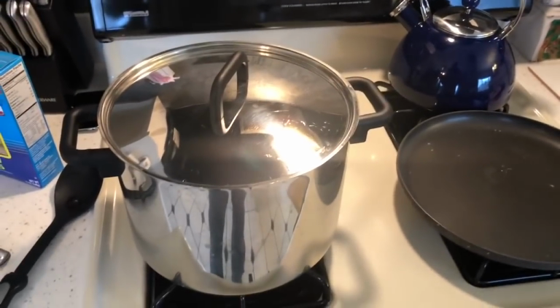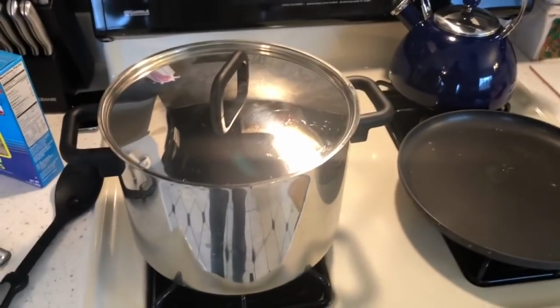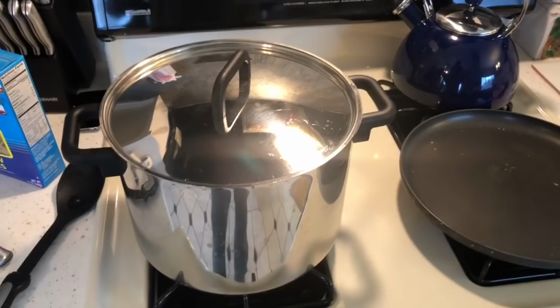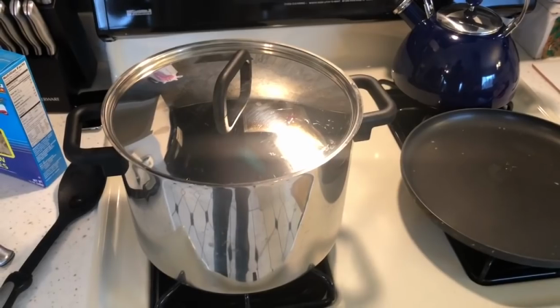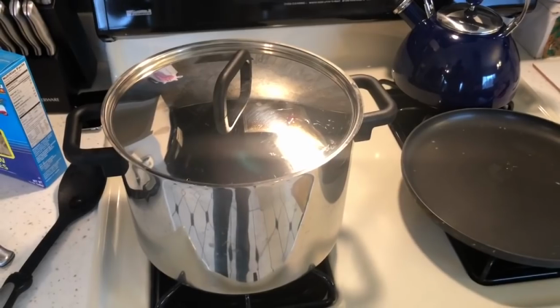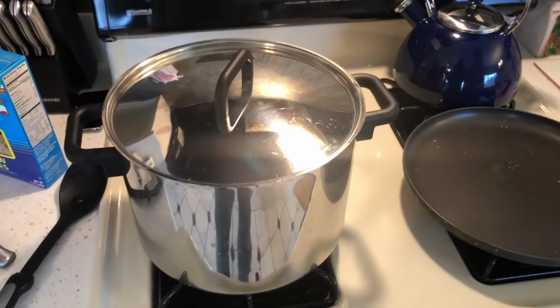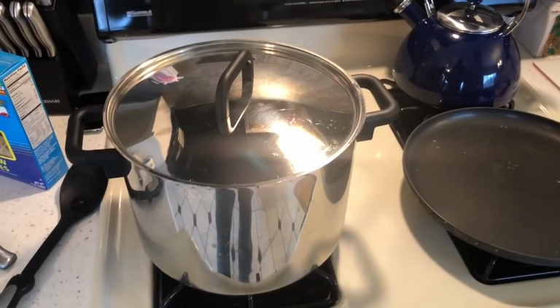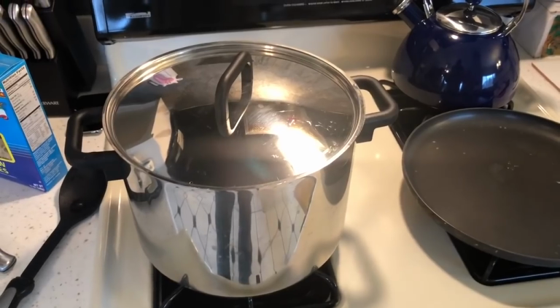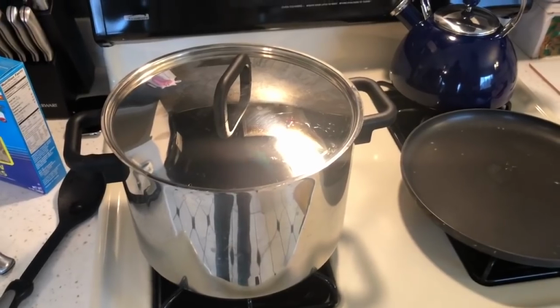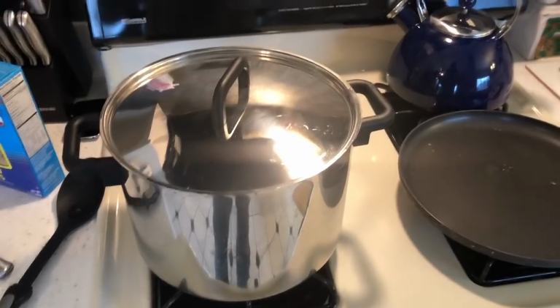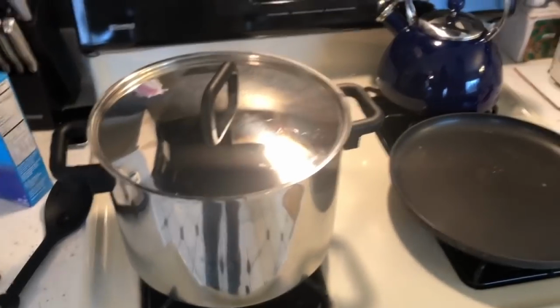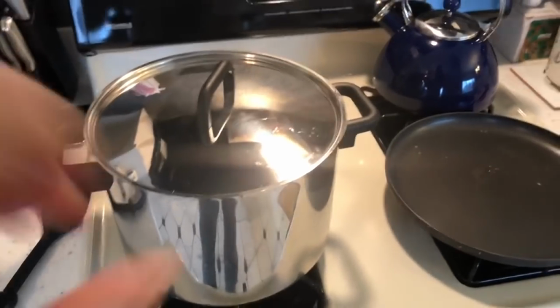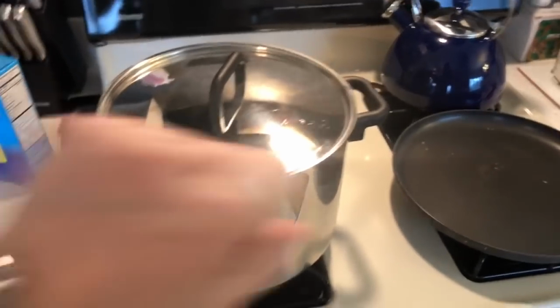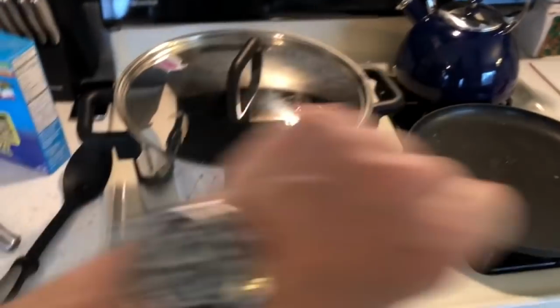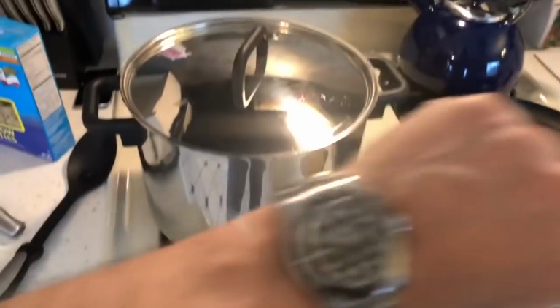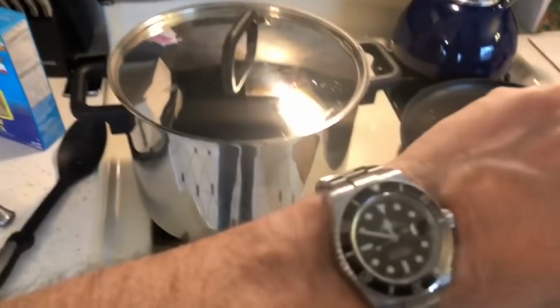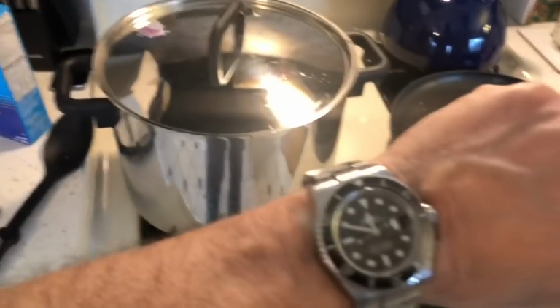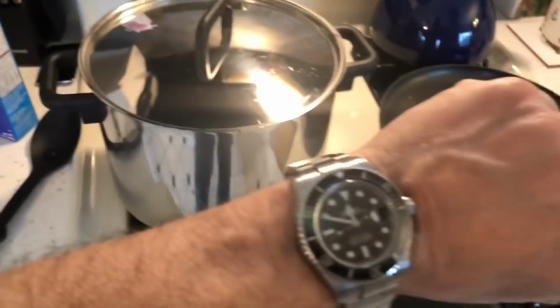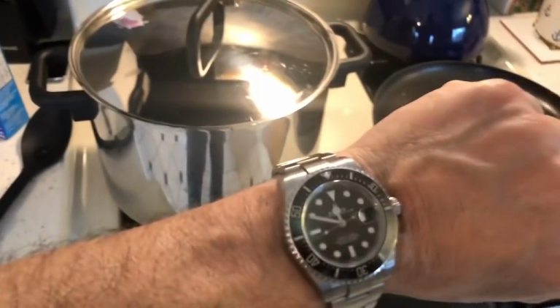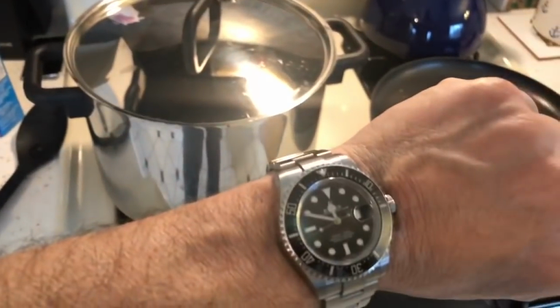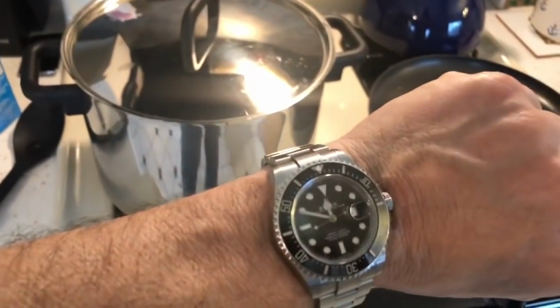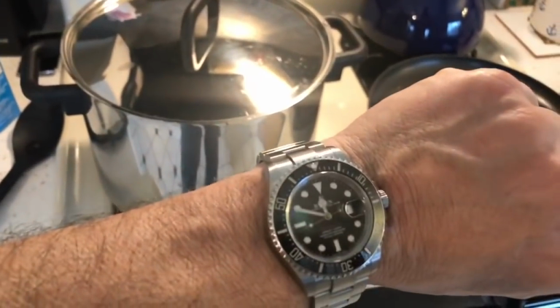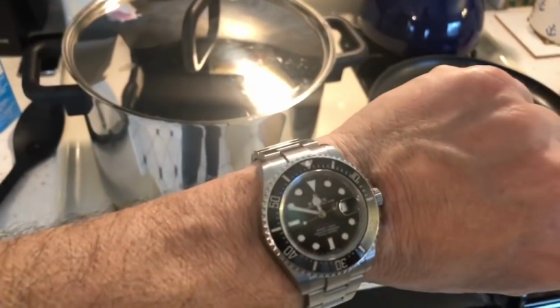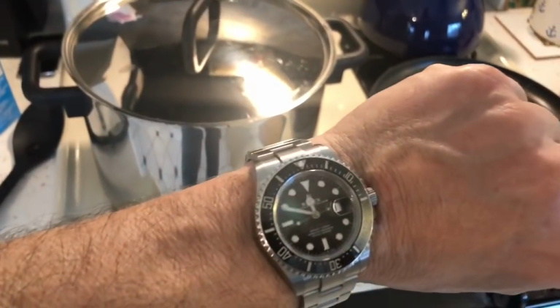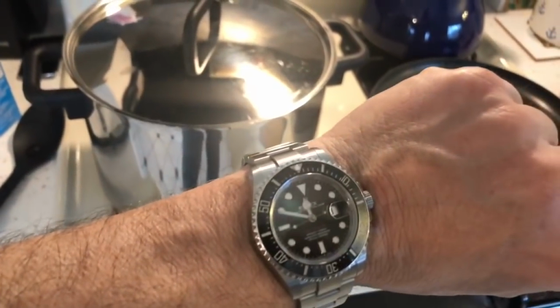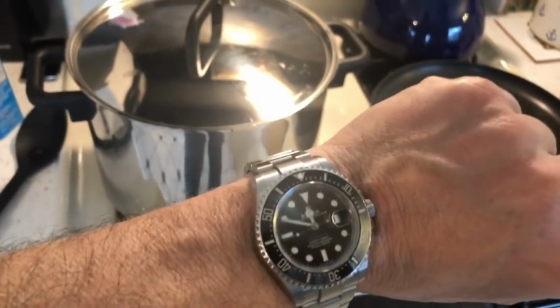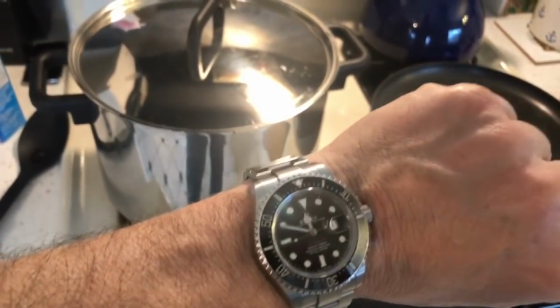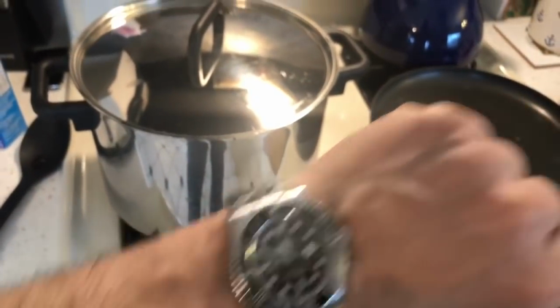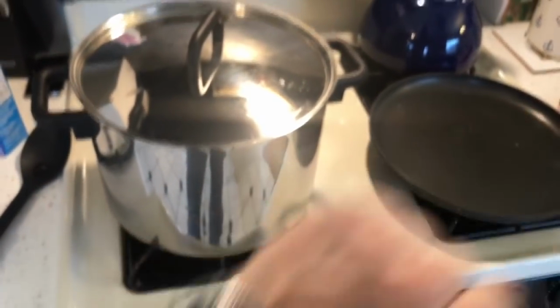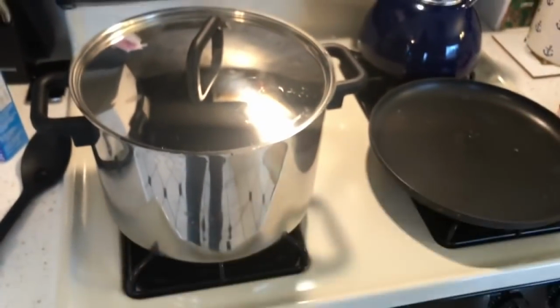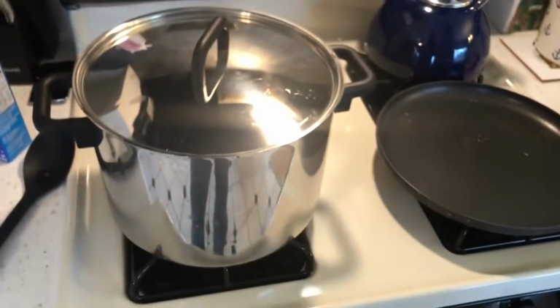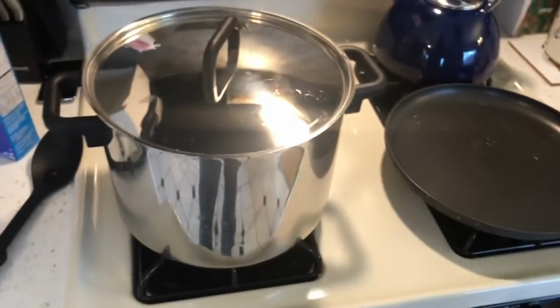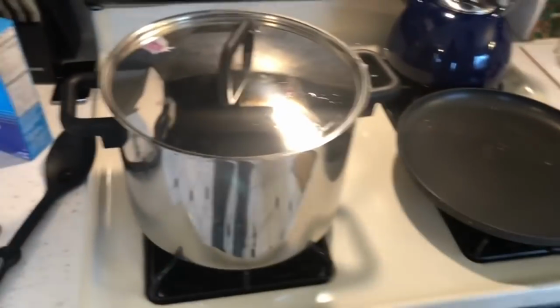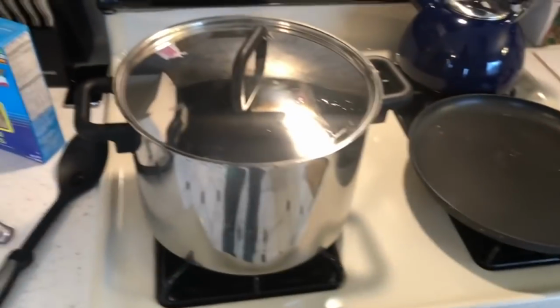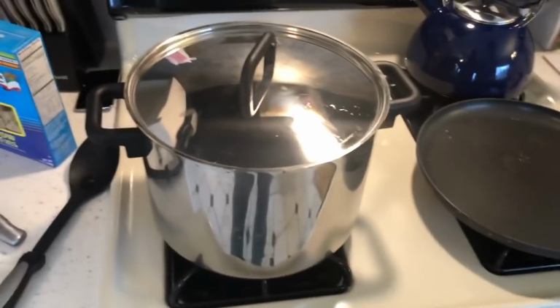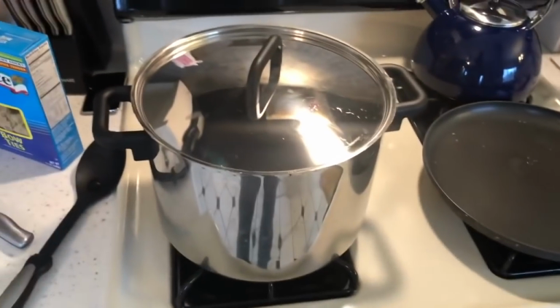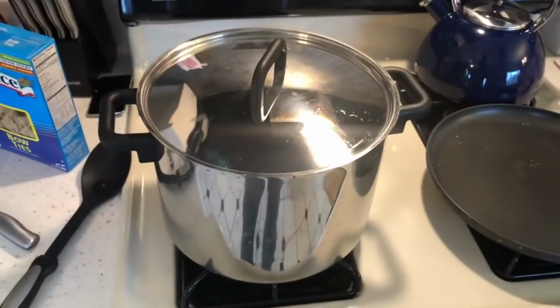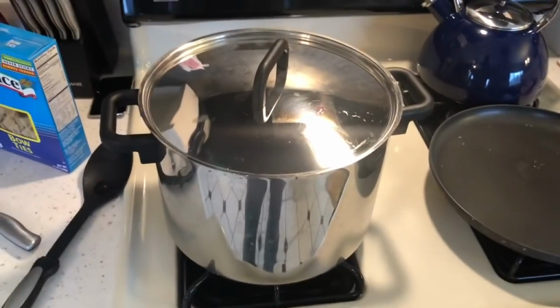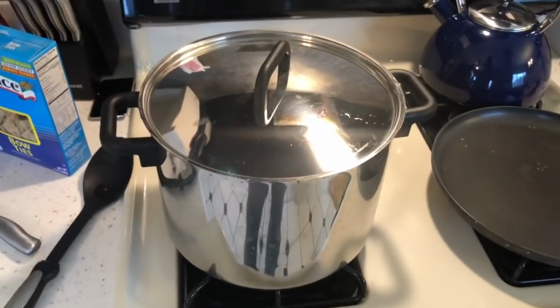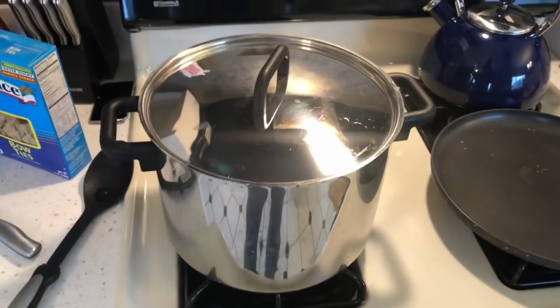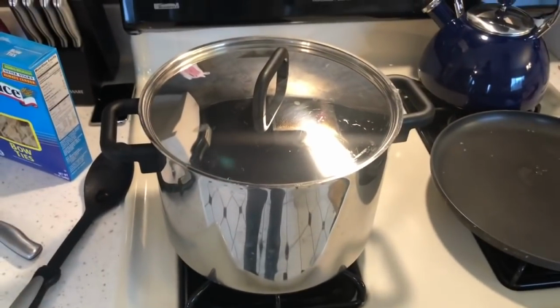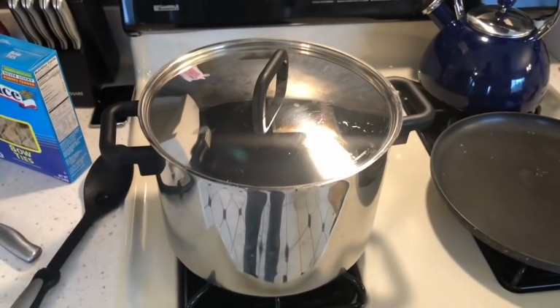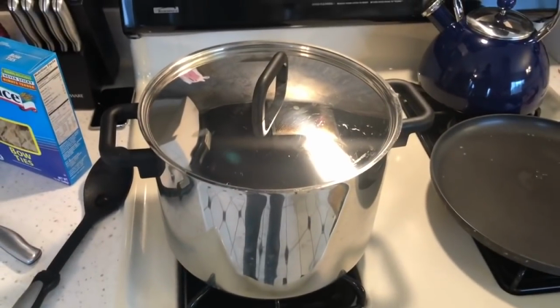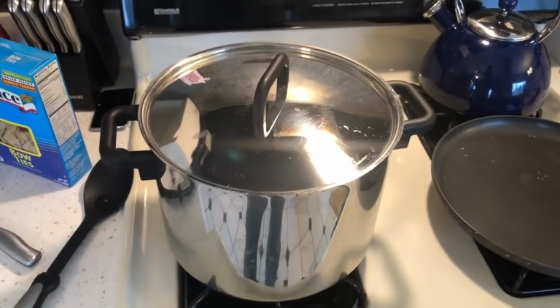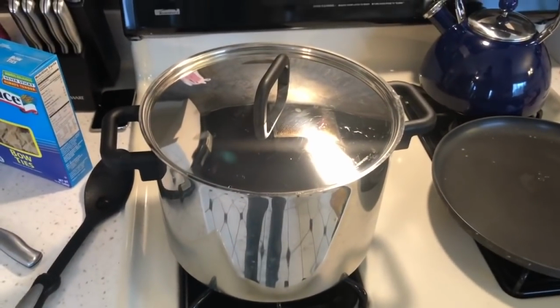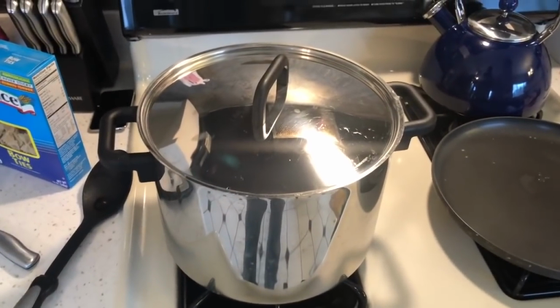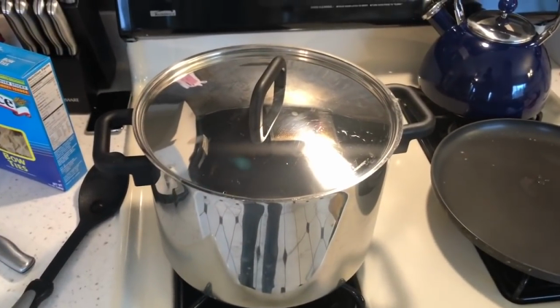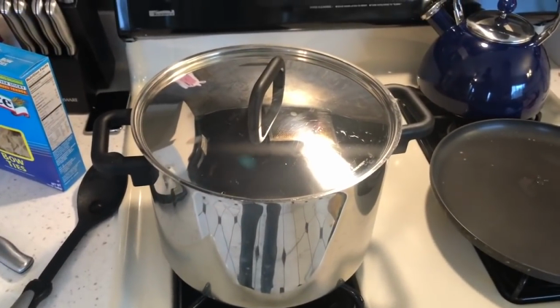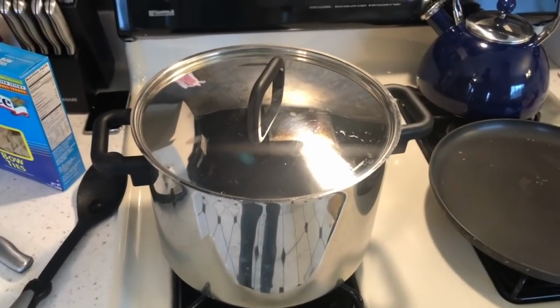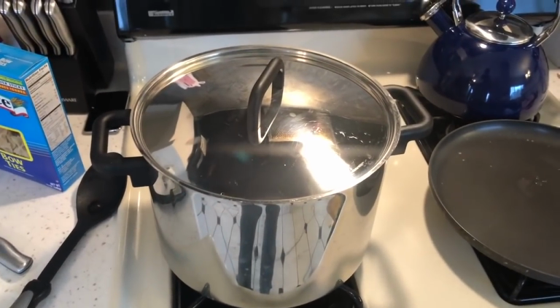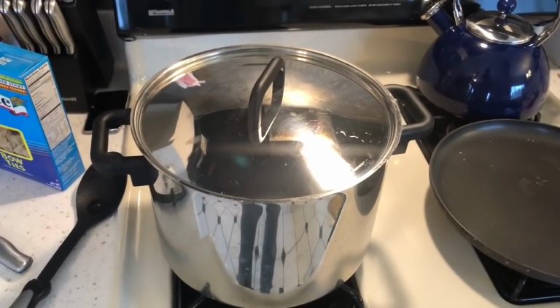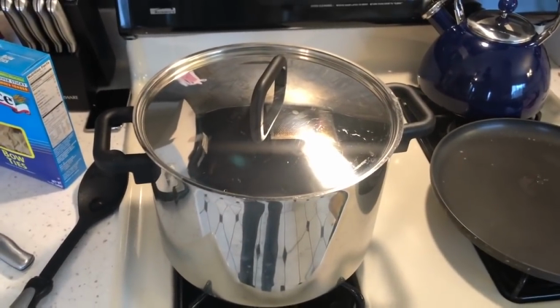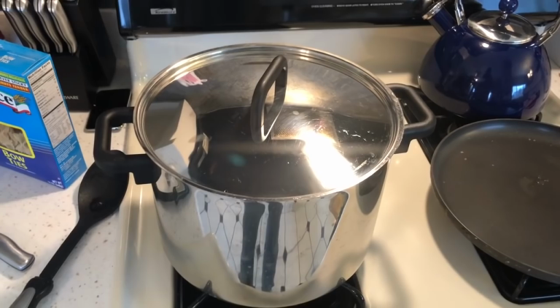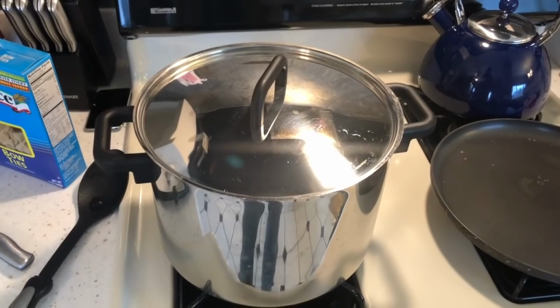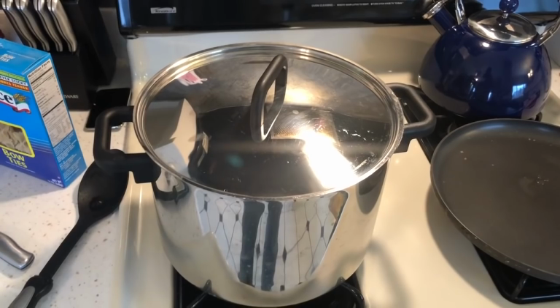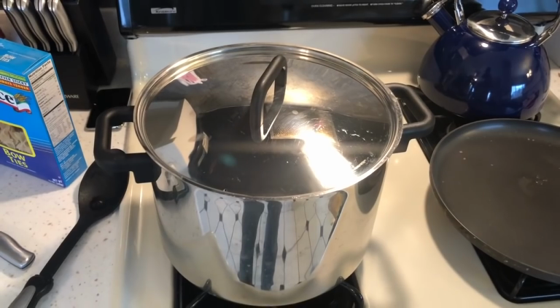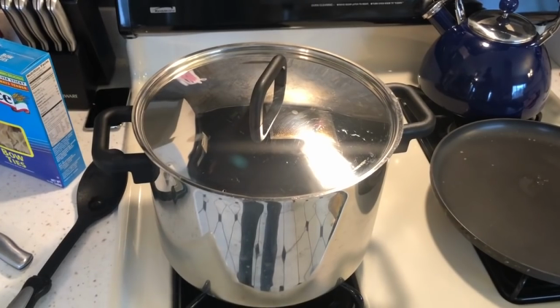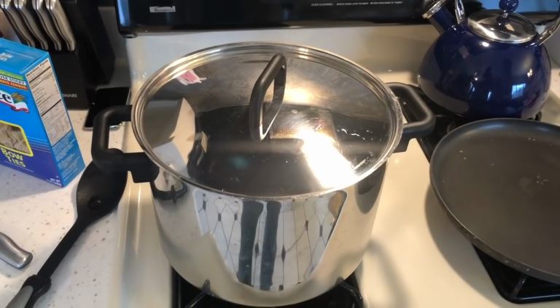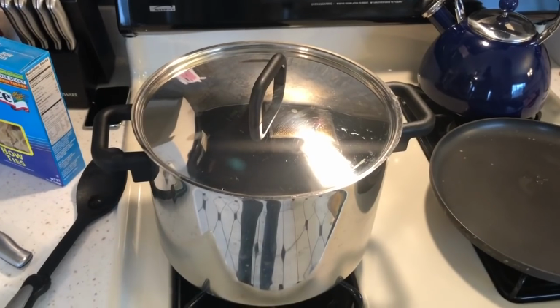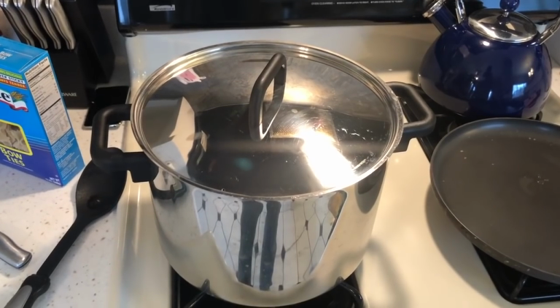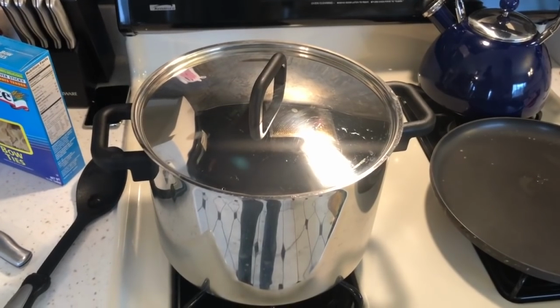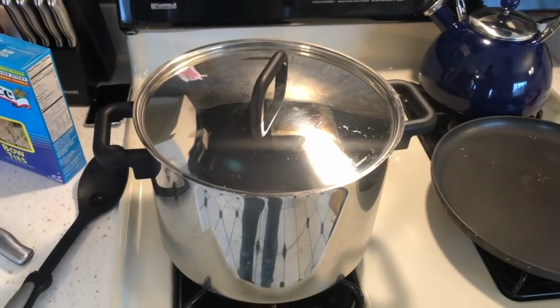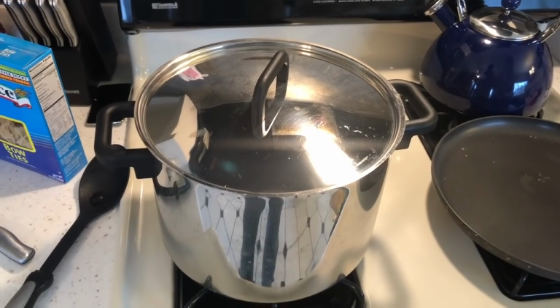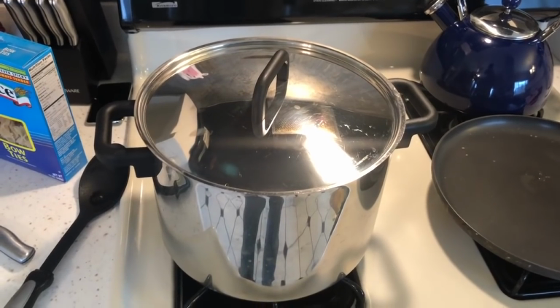This has been Mark Vlogs Watches with how to make chicken soup the cheap and easy way — use a Costco chicken carcass.